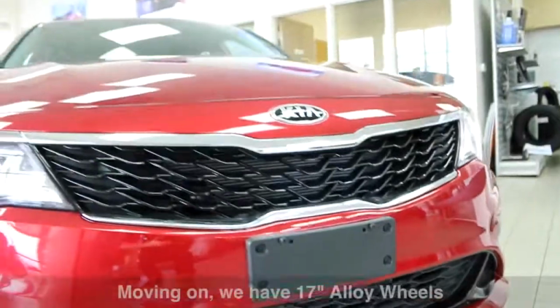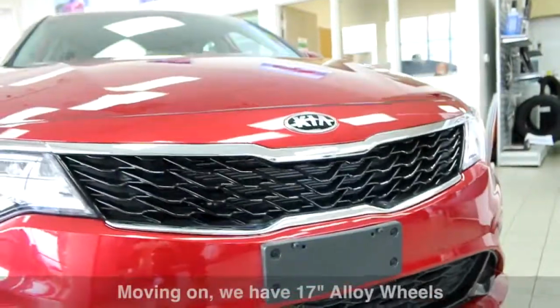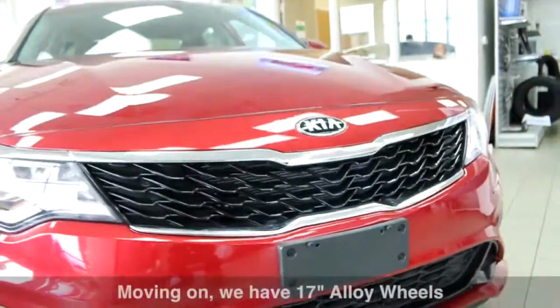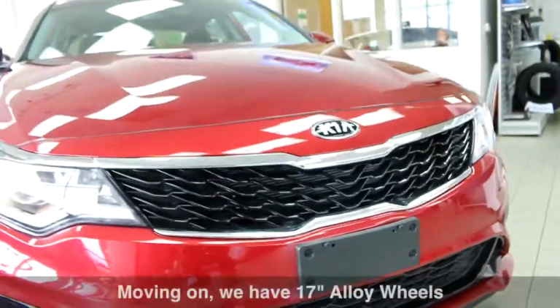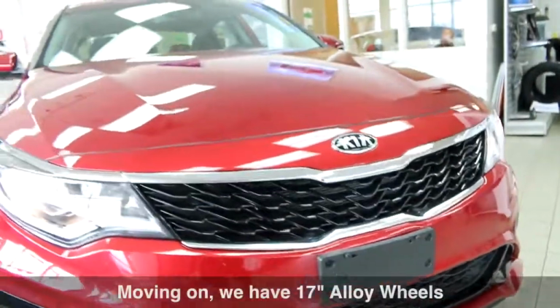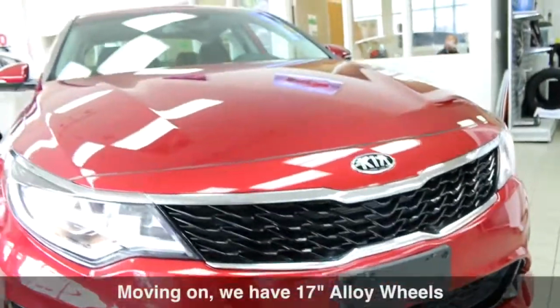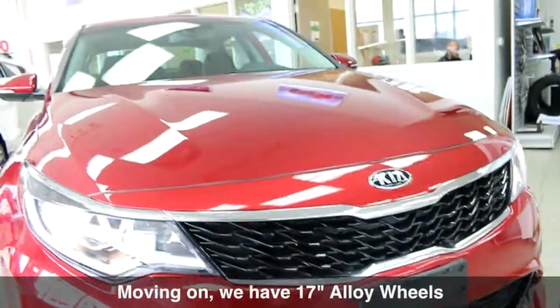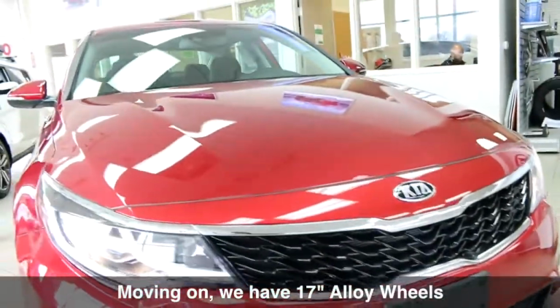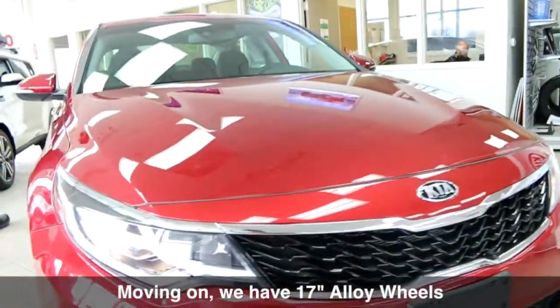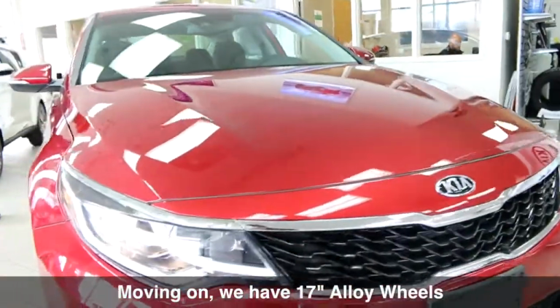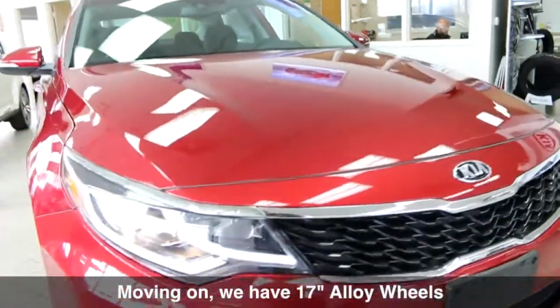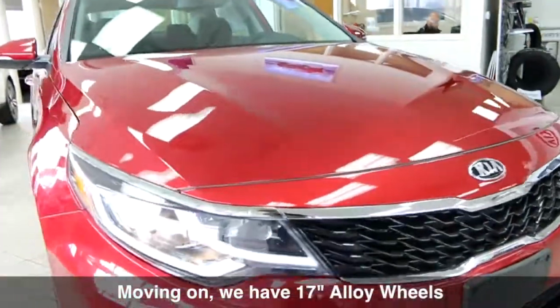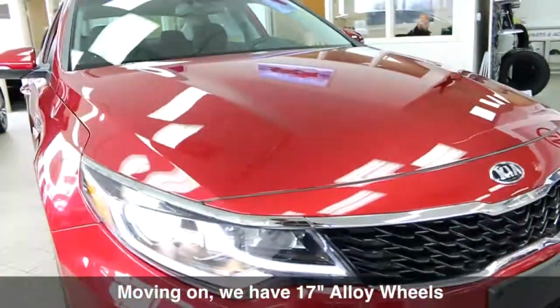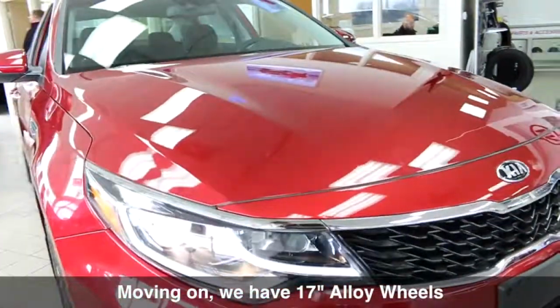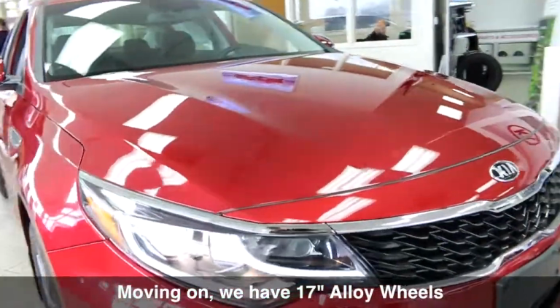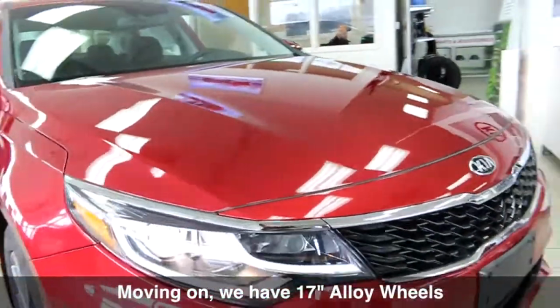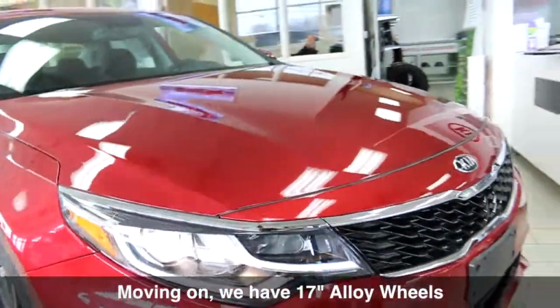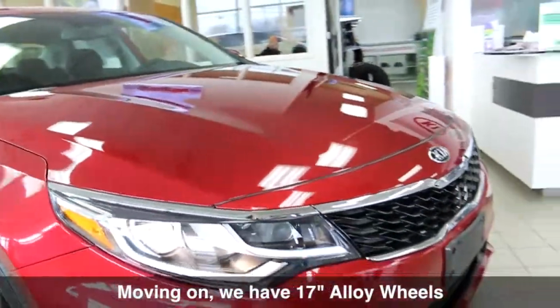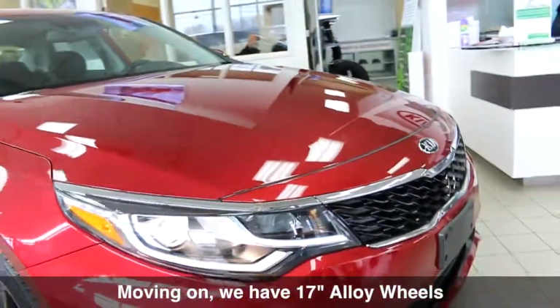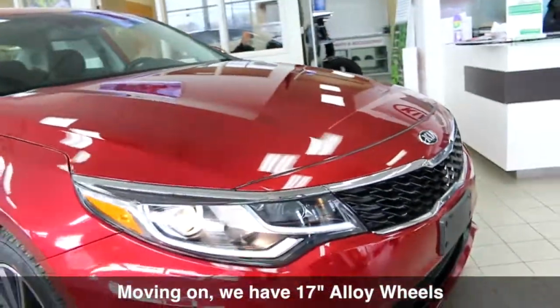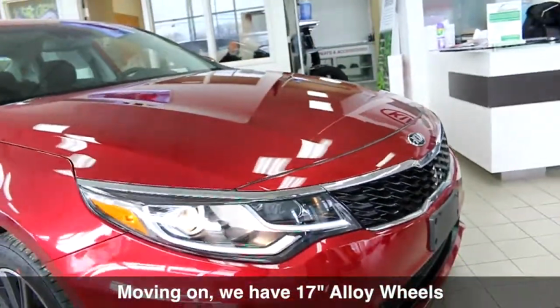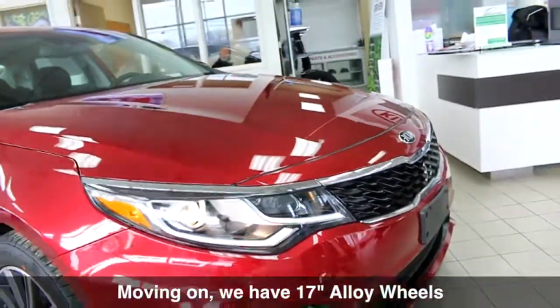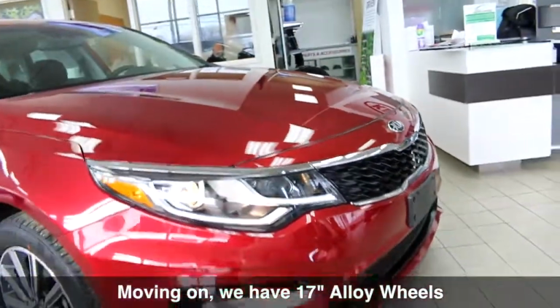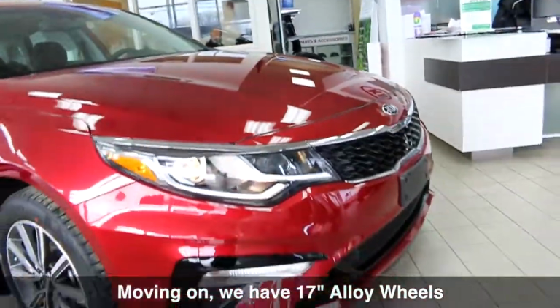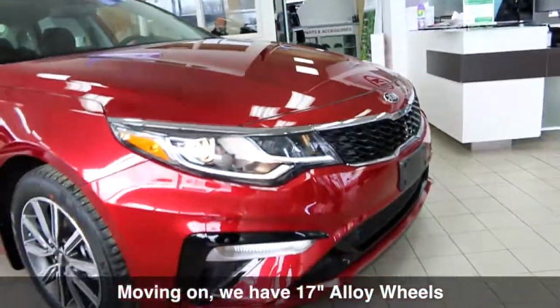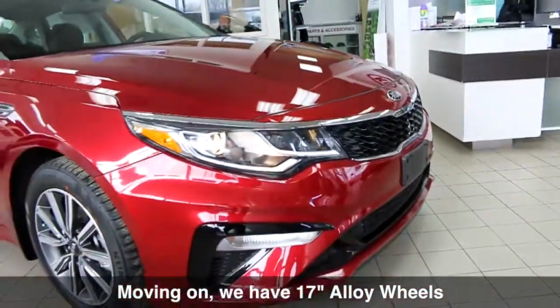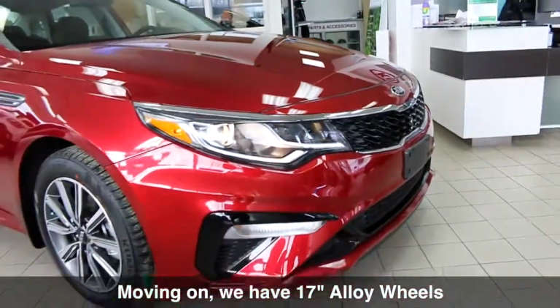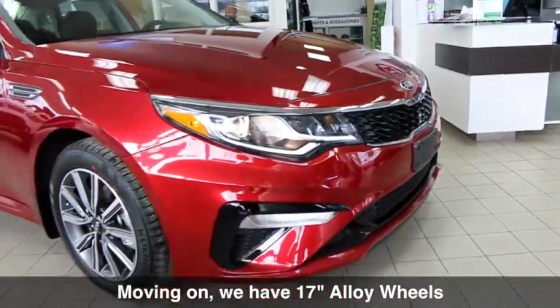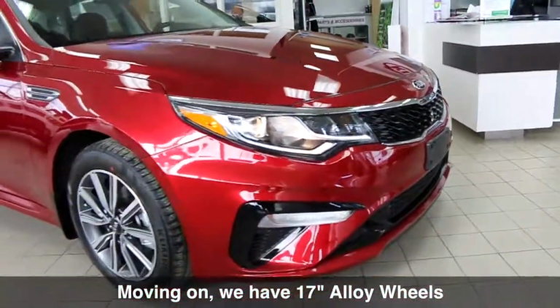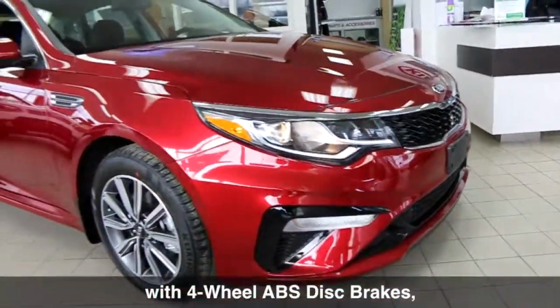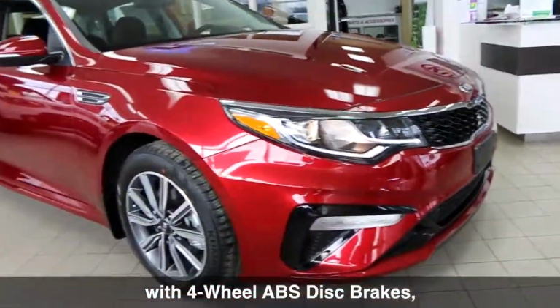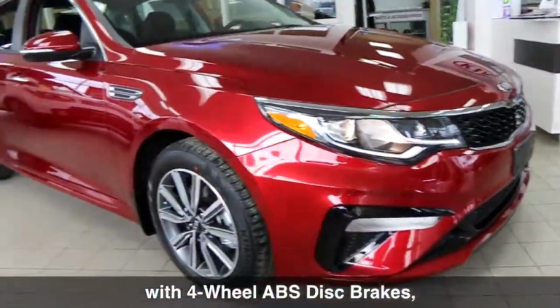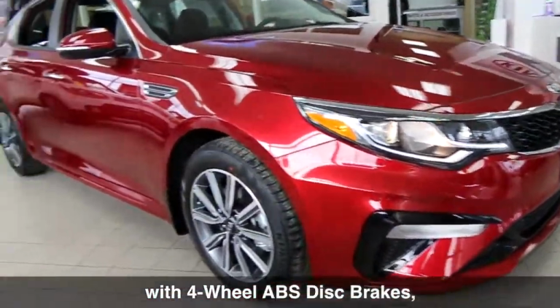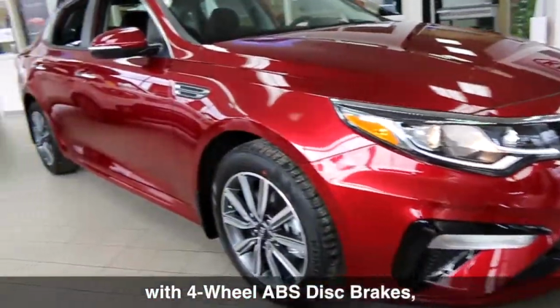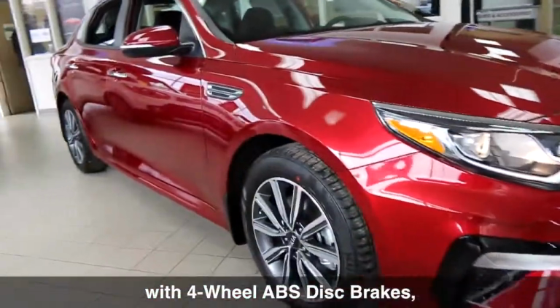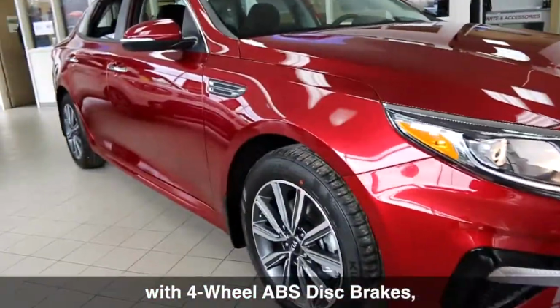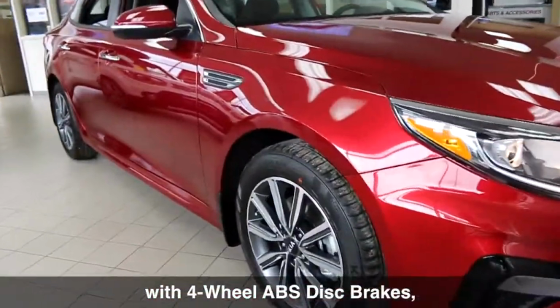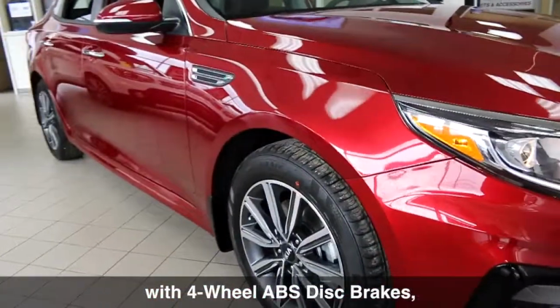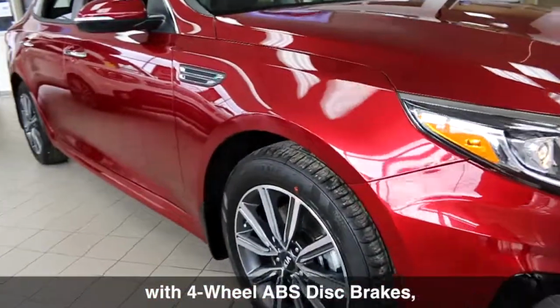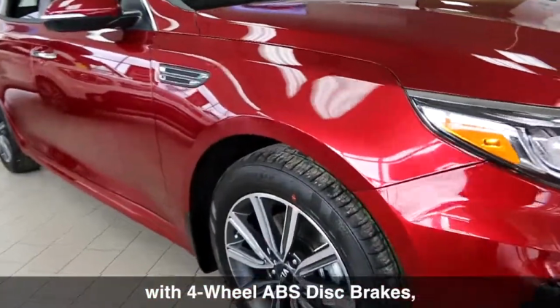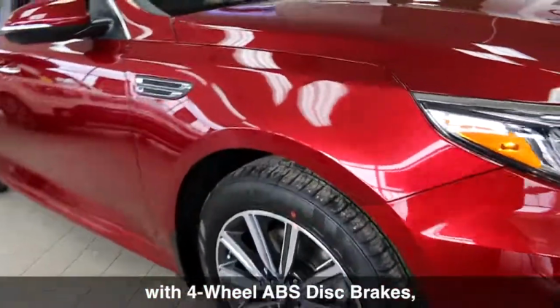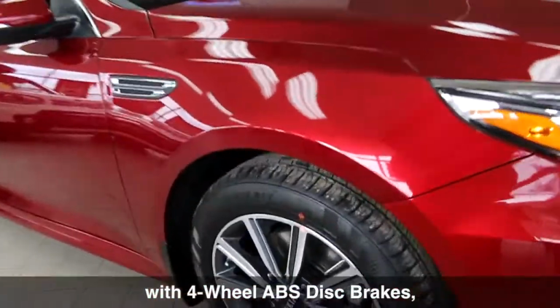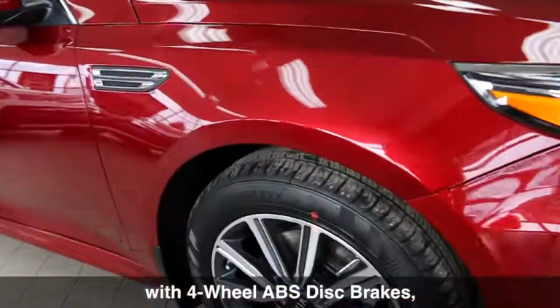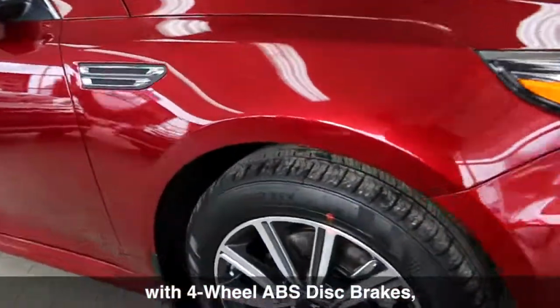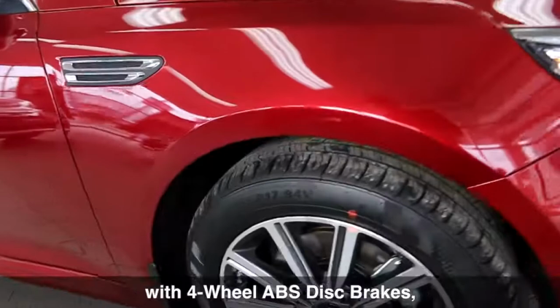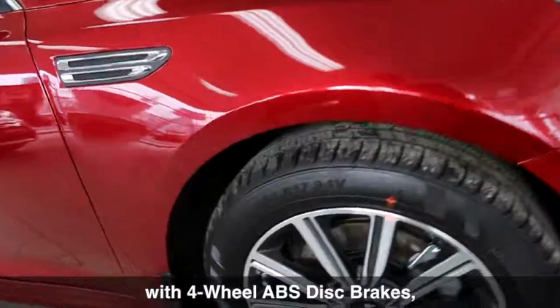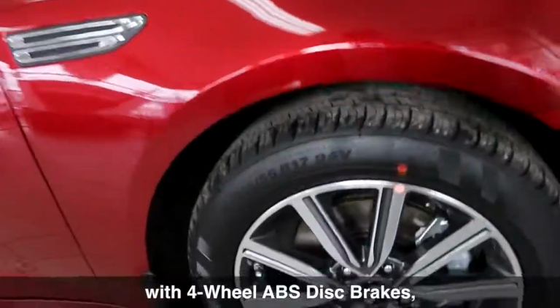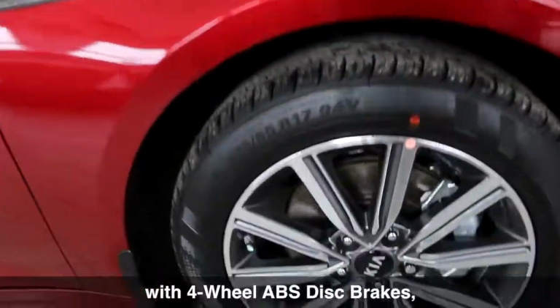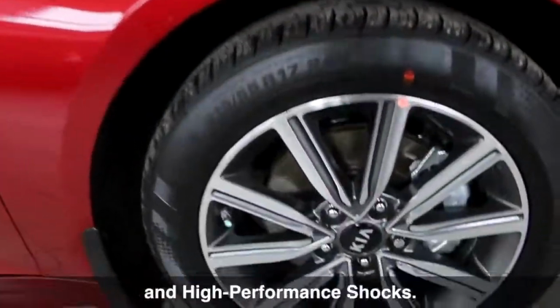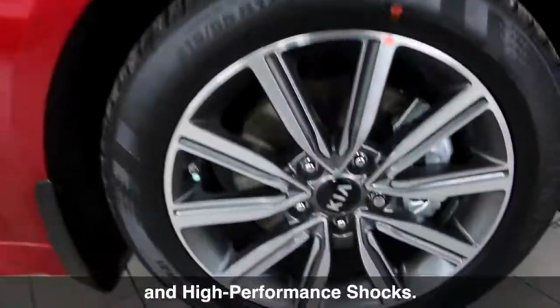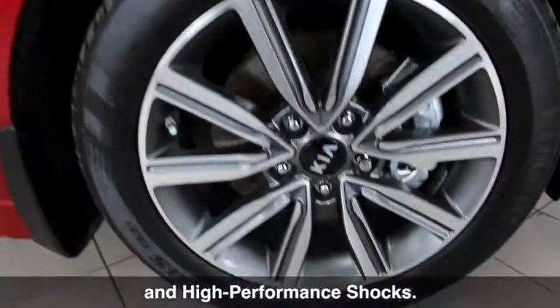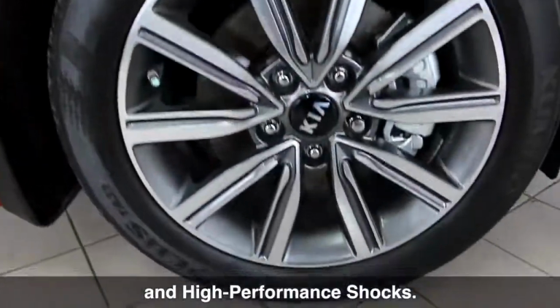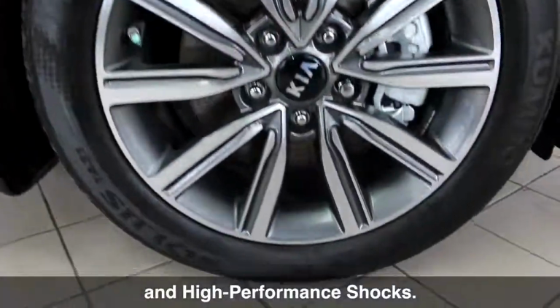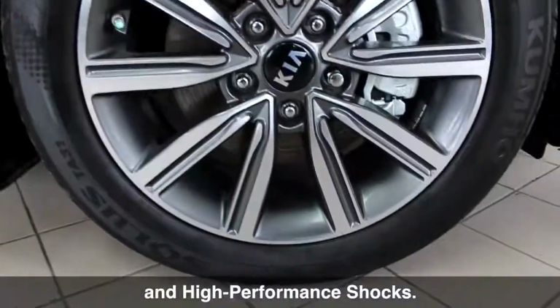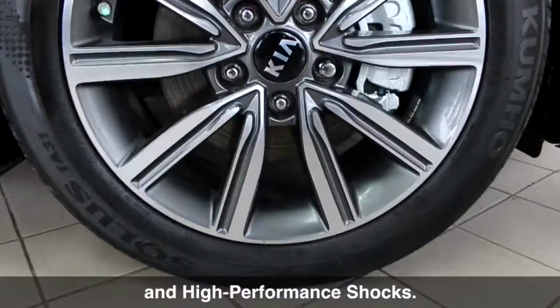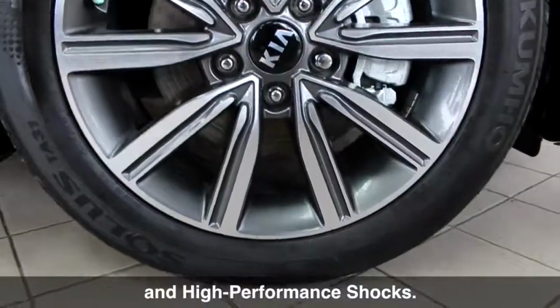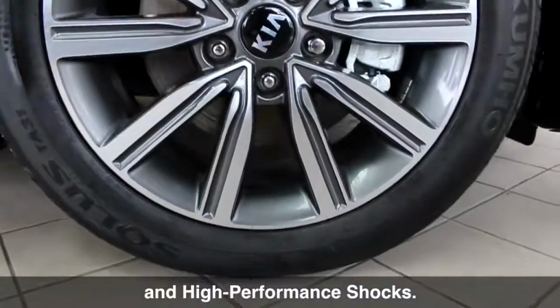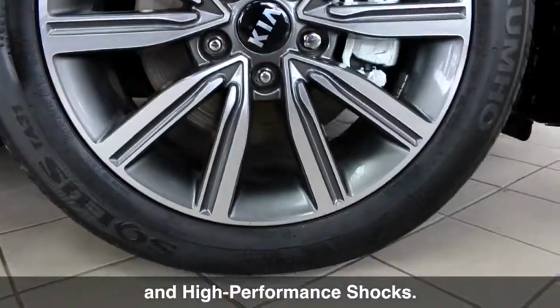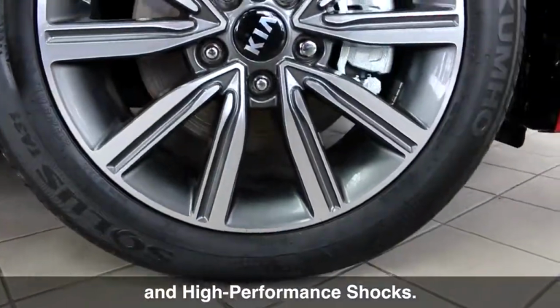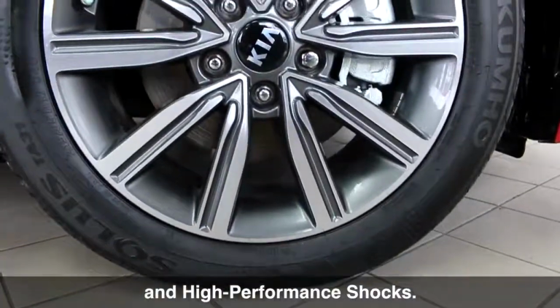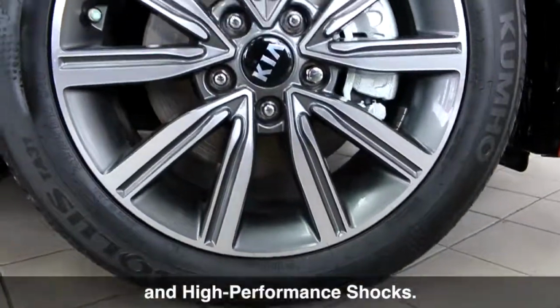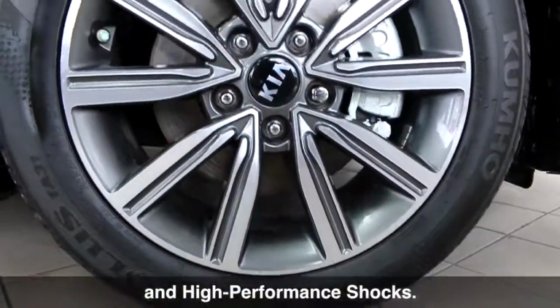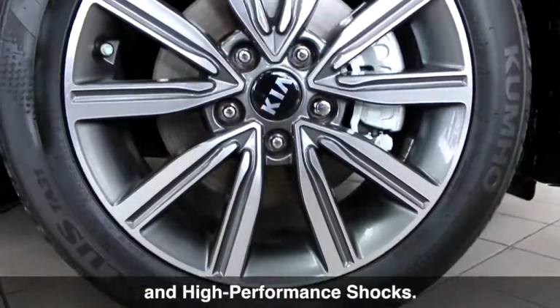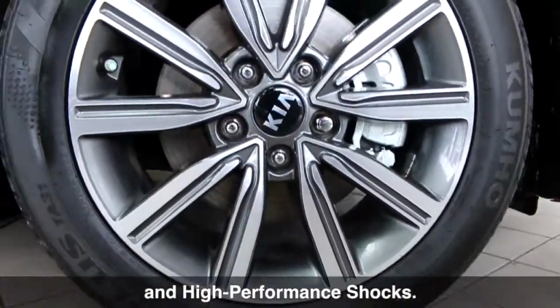Moving on, we have 17-inch alloy wheels with 4-wheel ABS disc brakes and high-performance shocks.